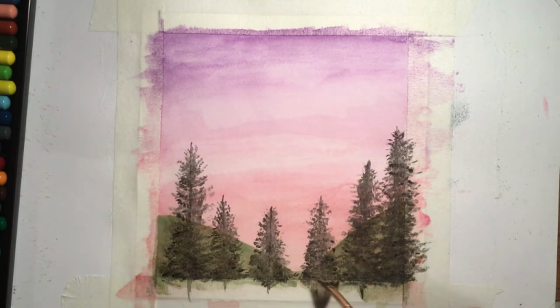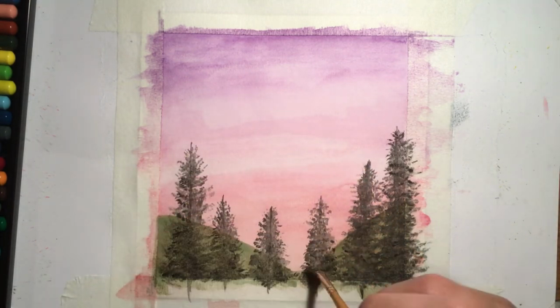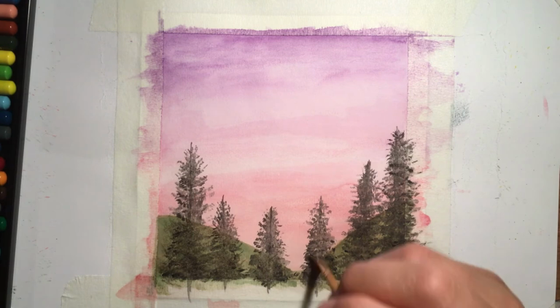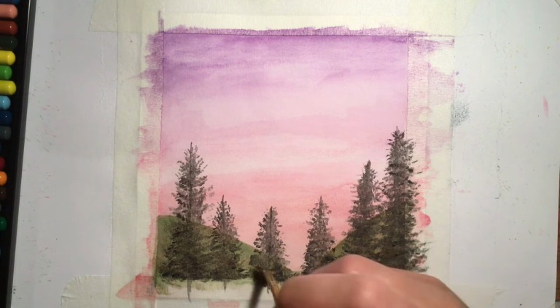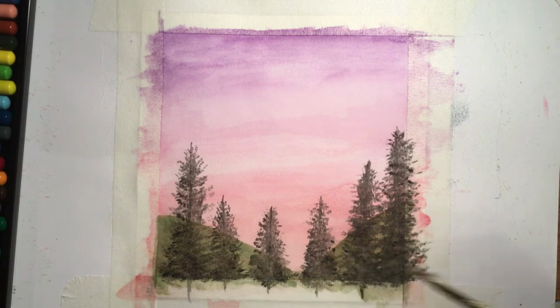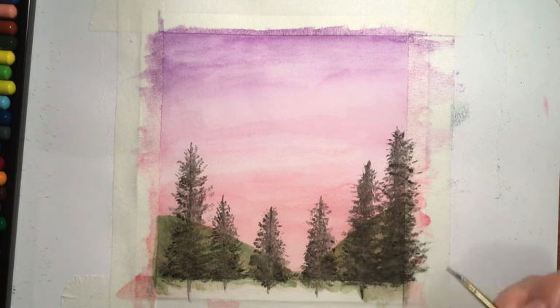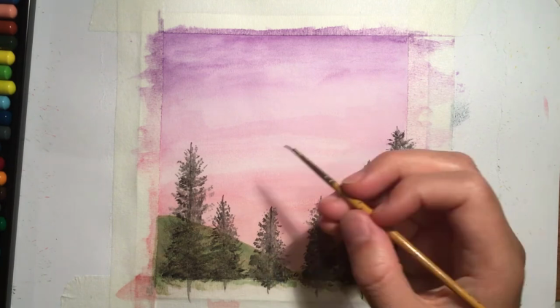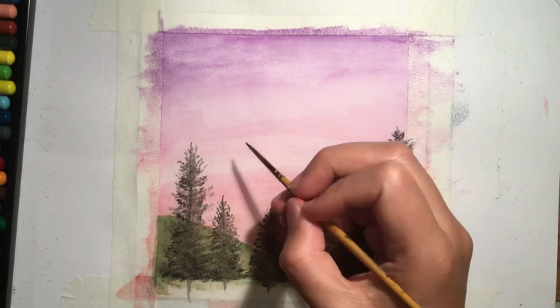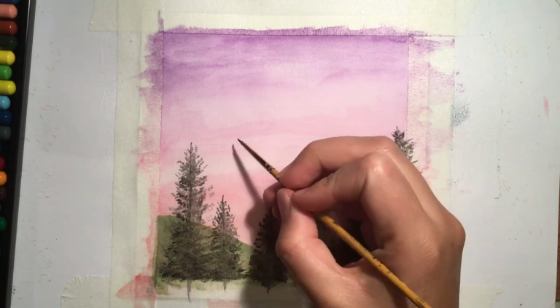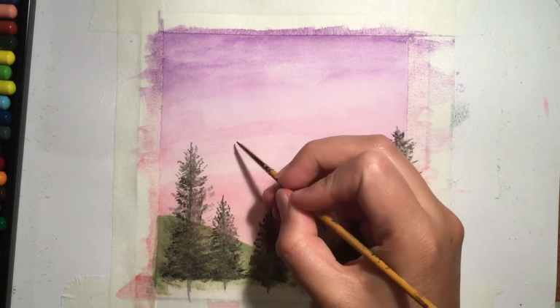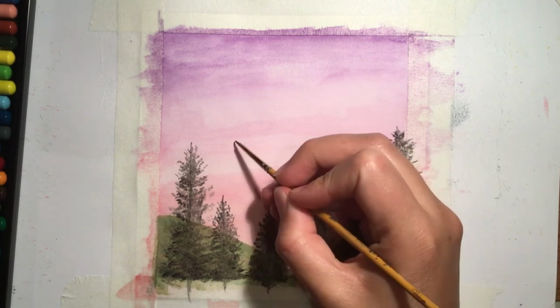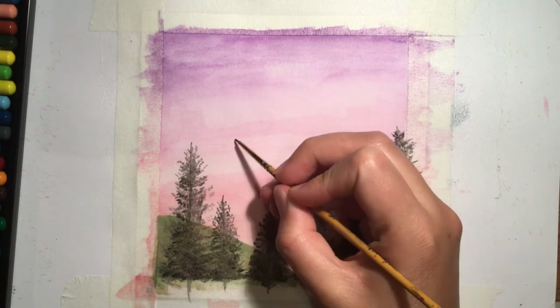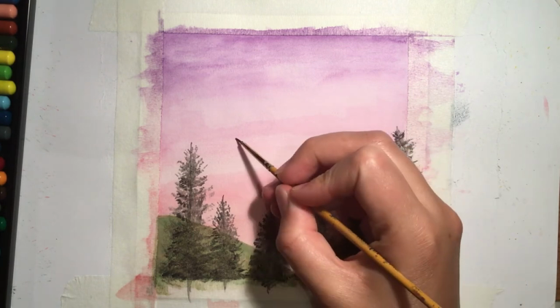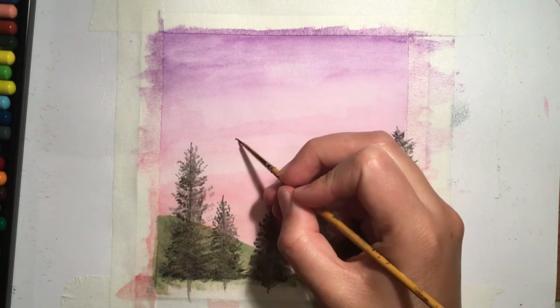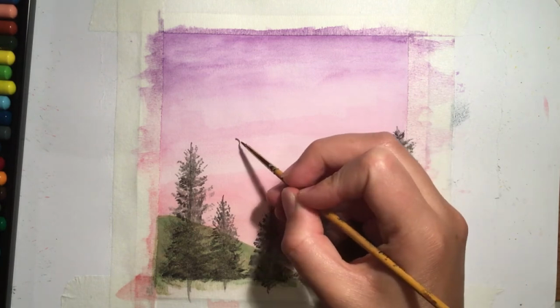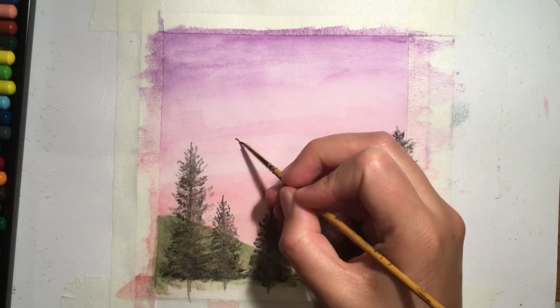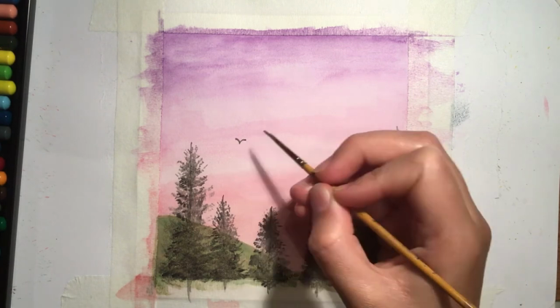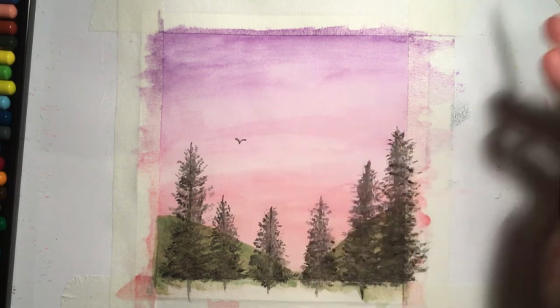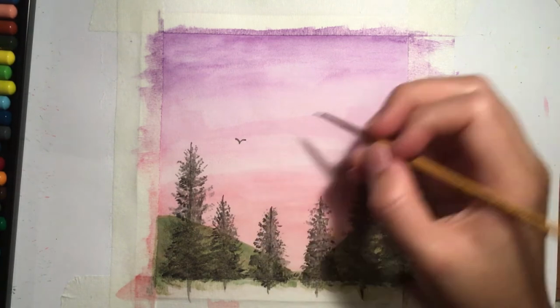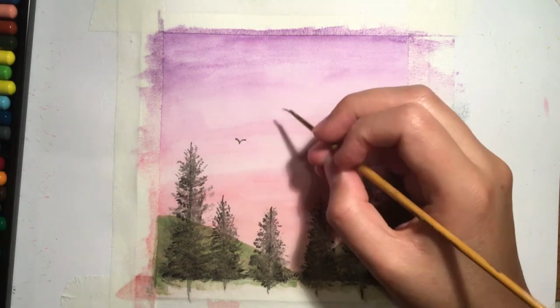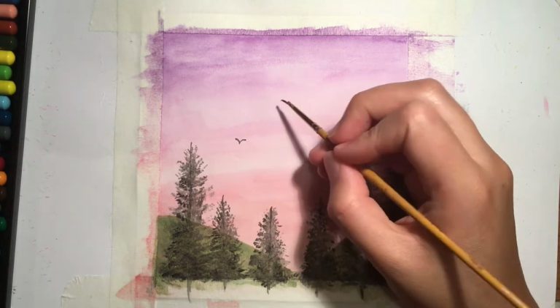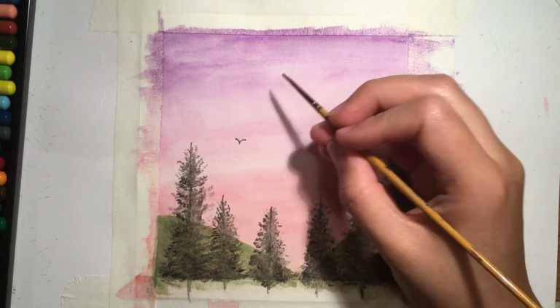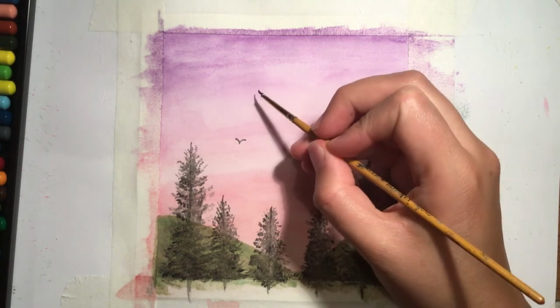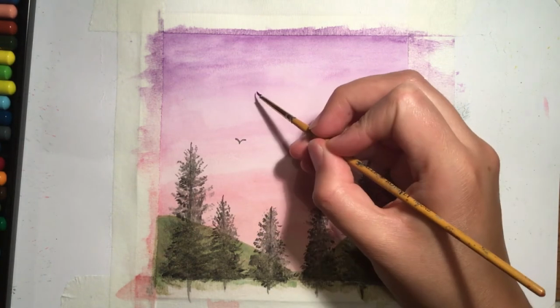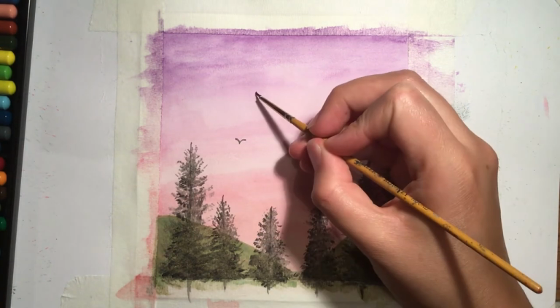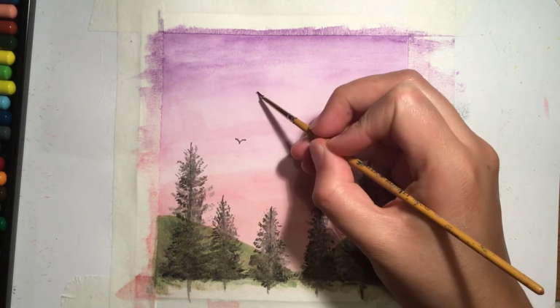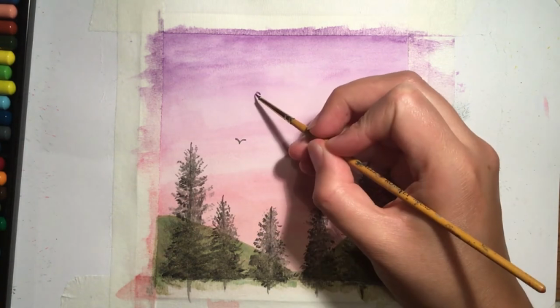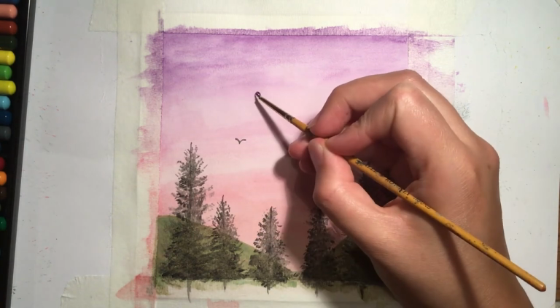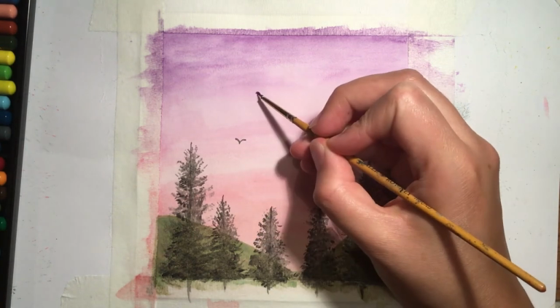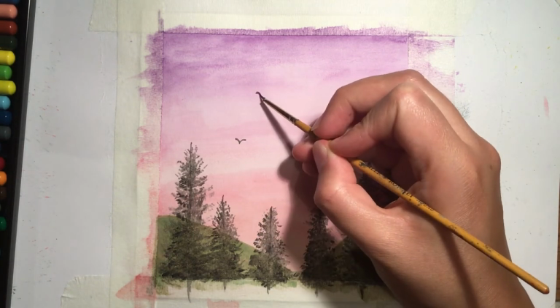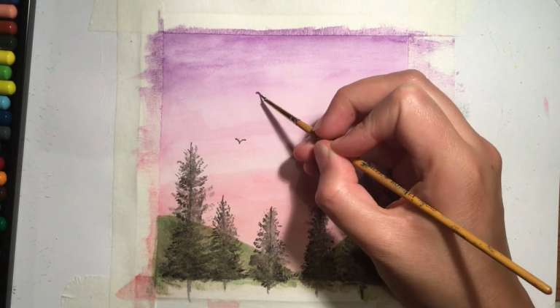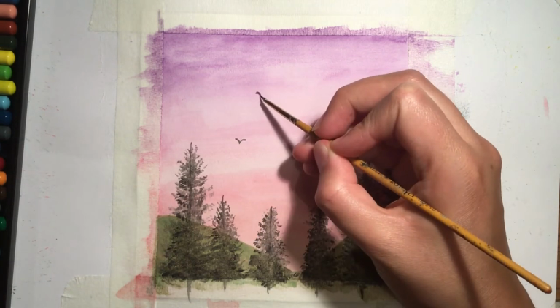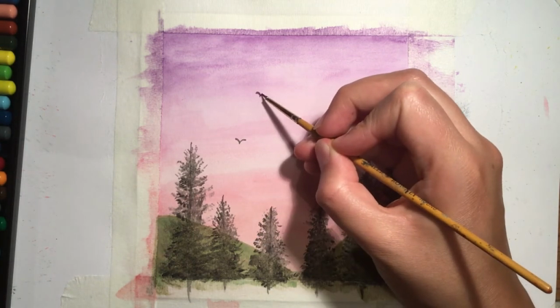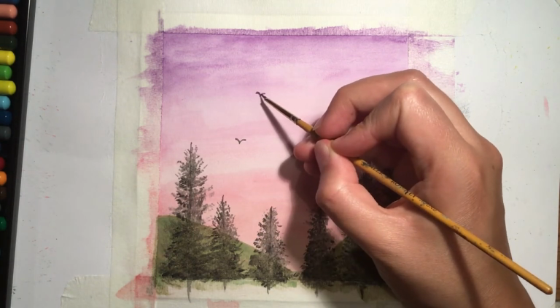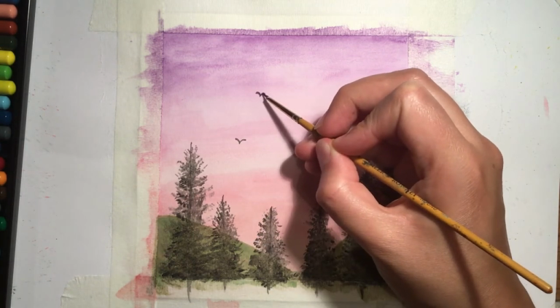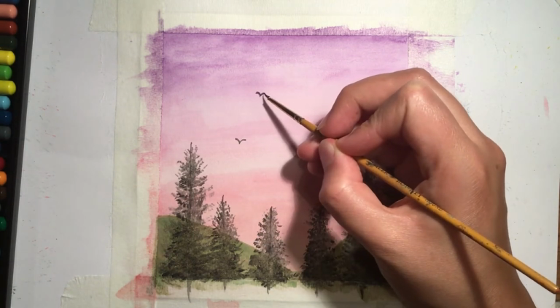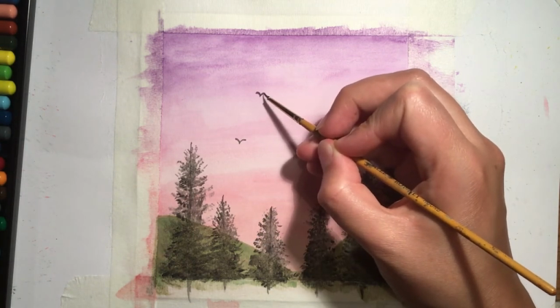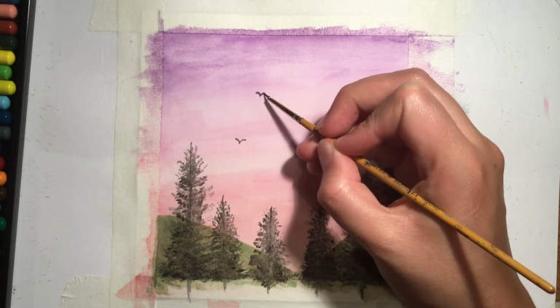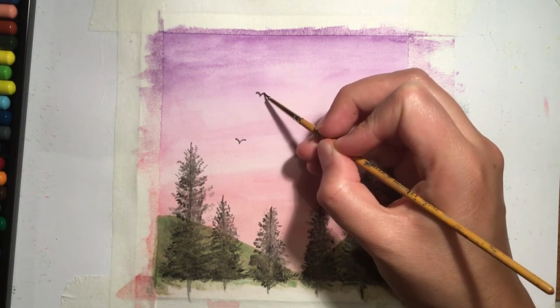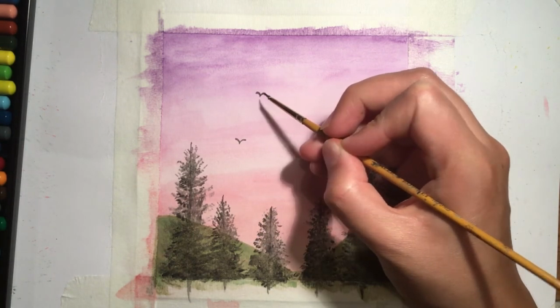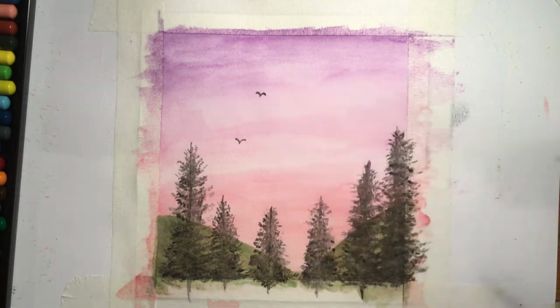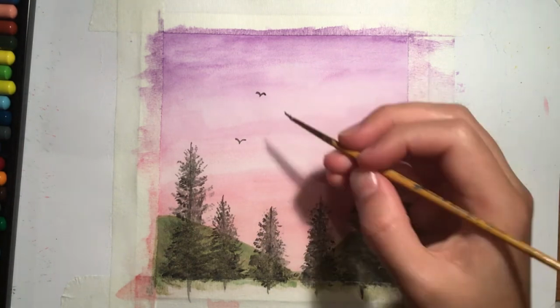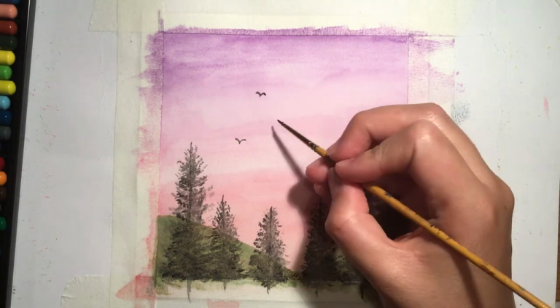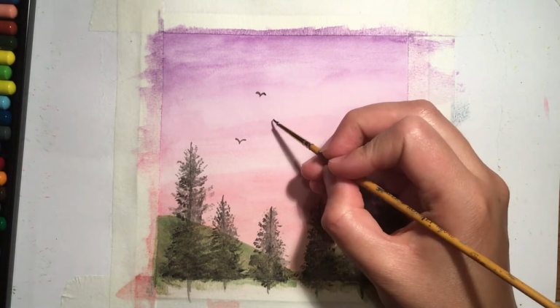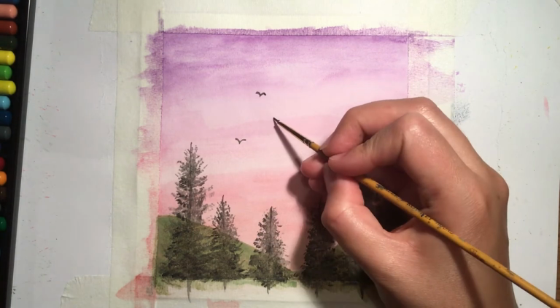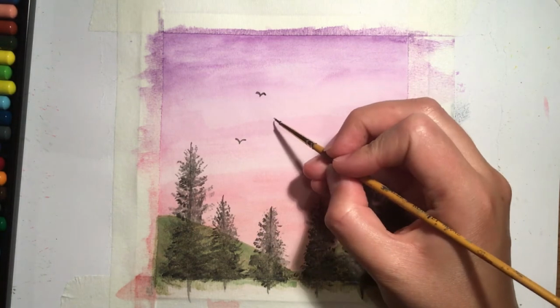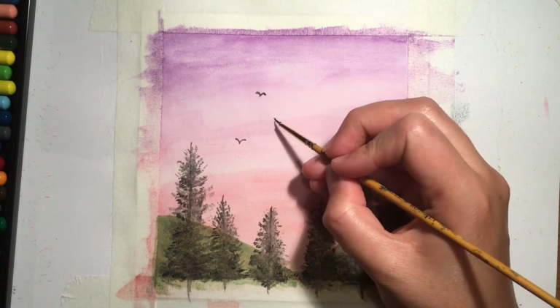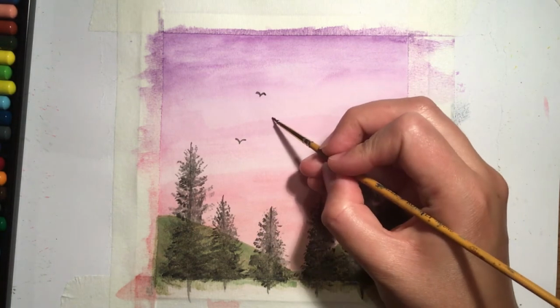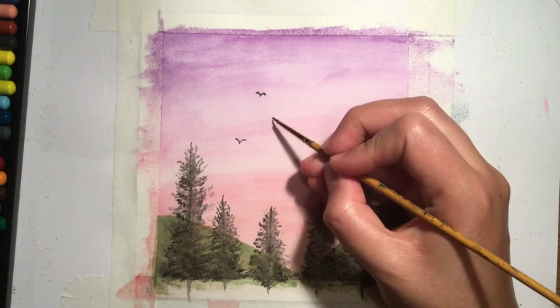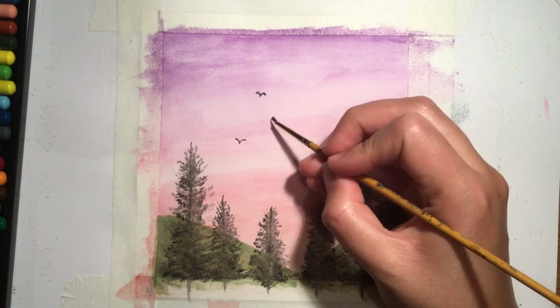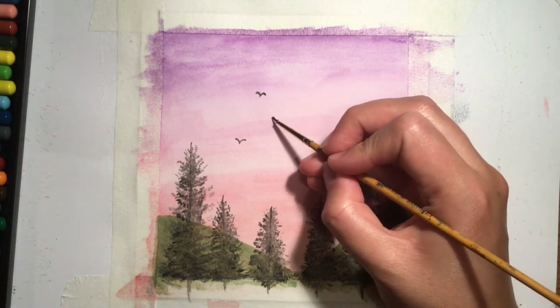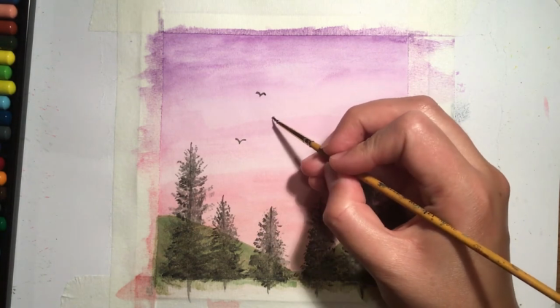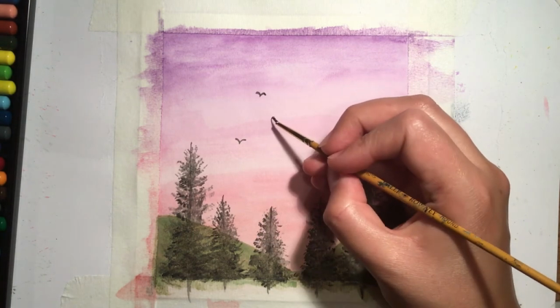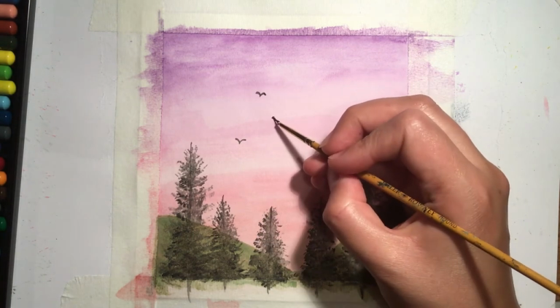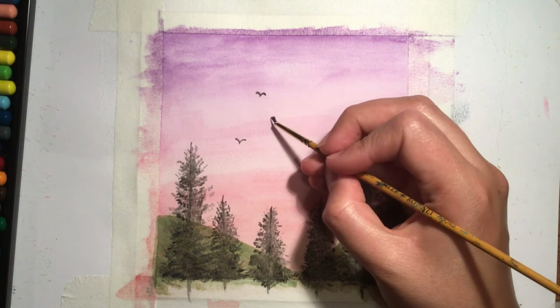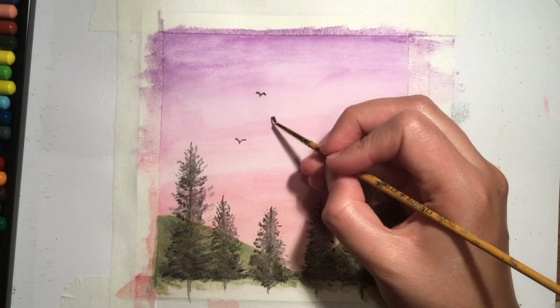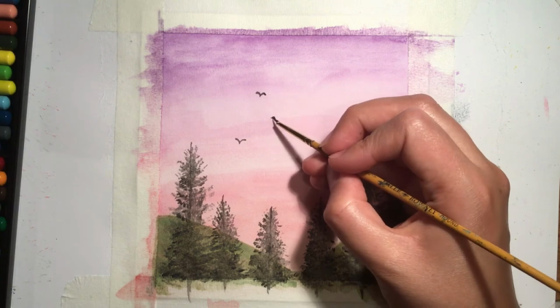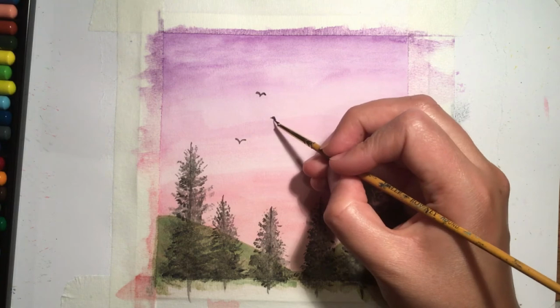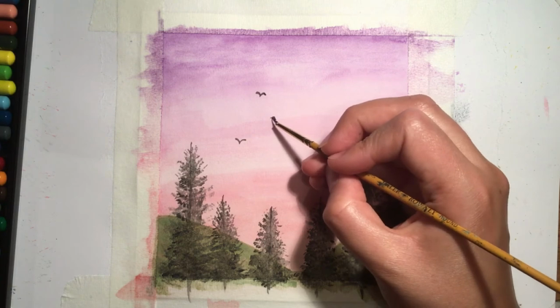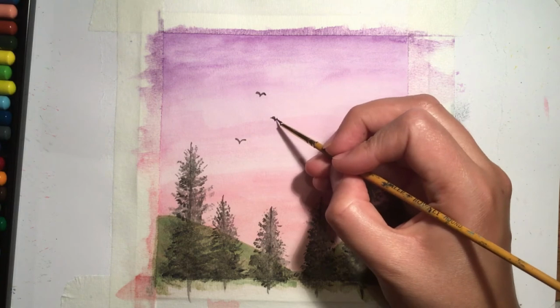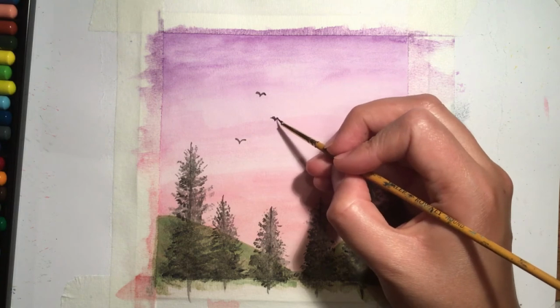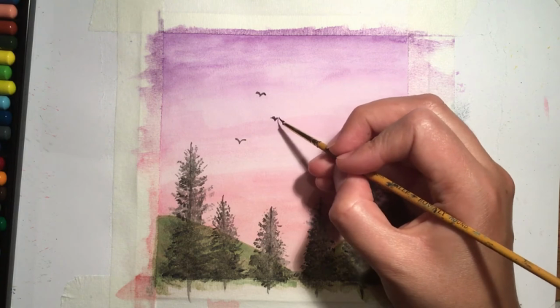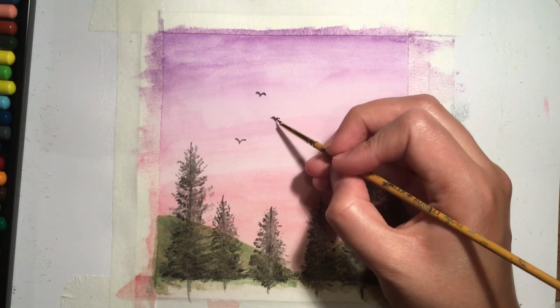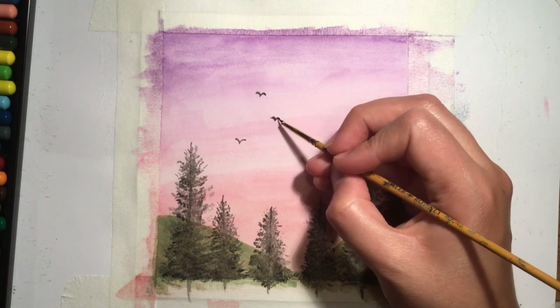The final touch to this painting is to add some really little birds flying off through the trees.